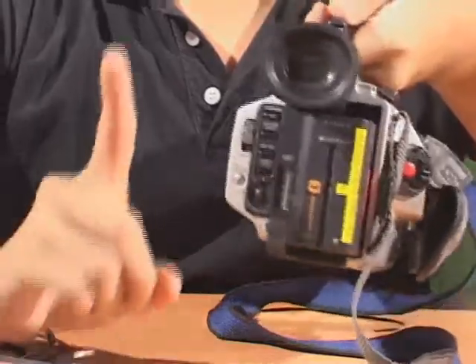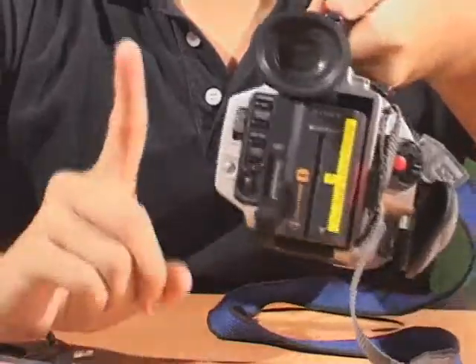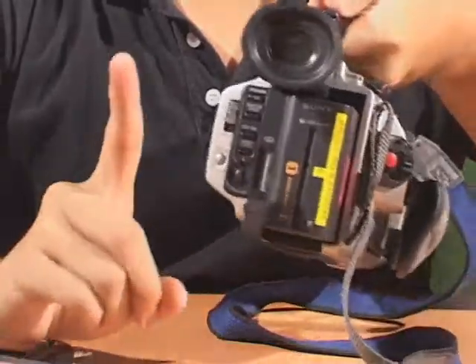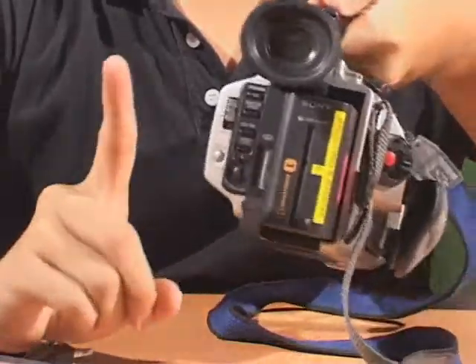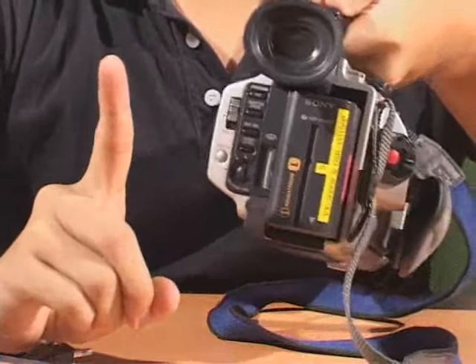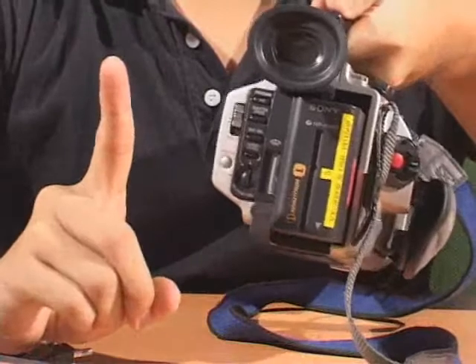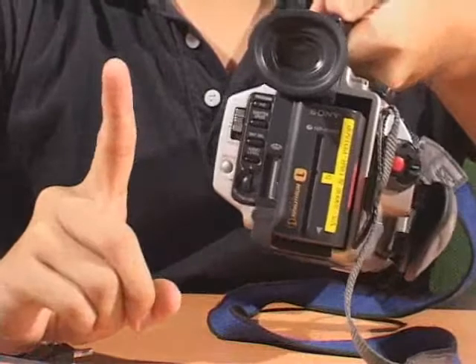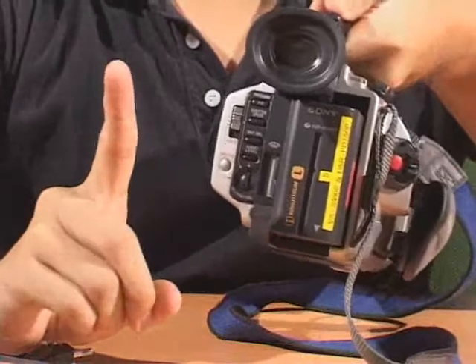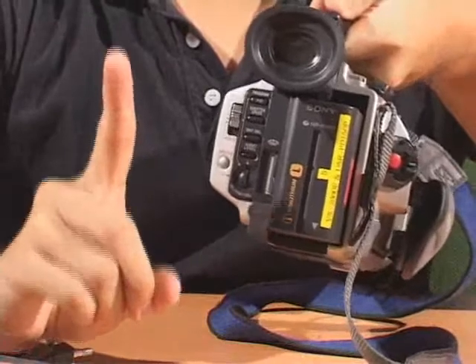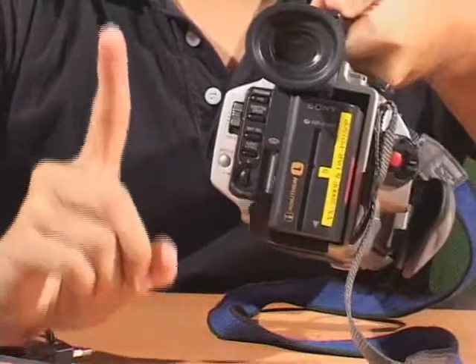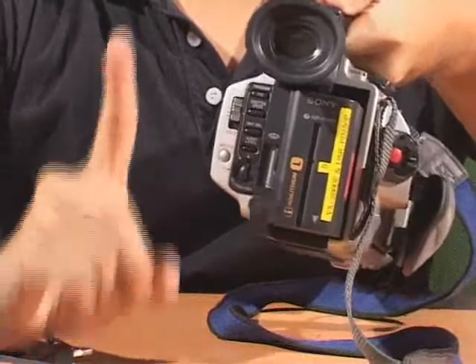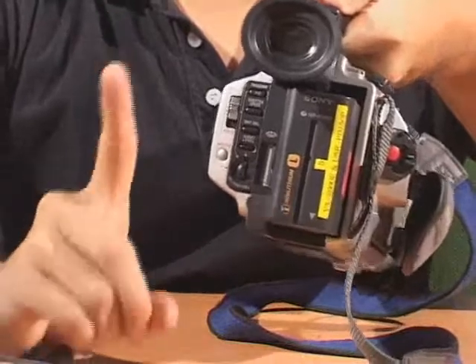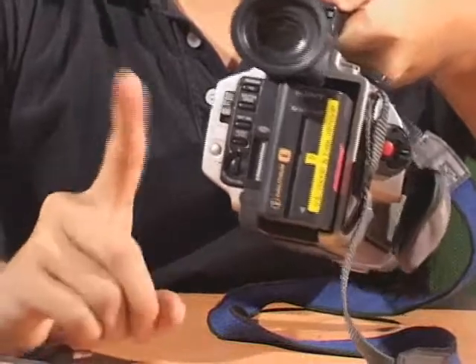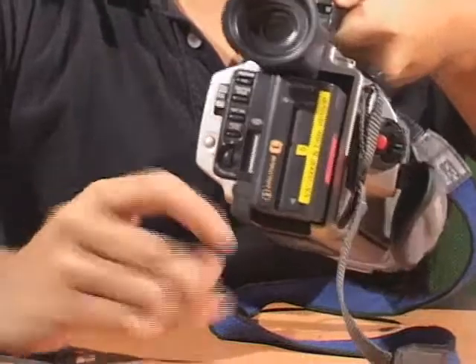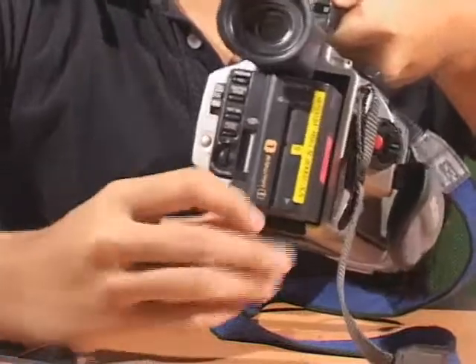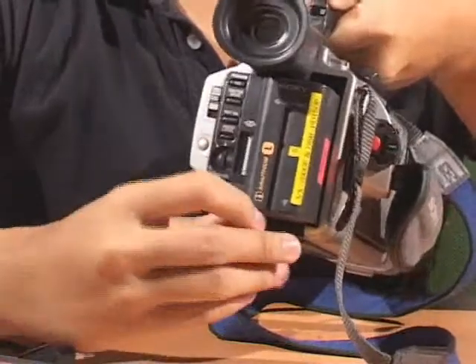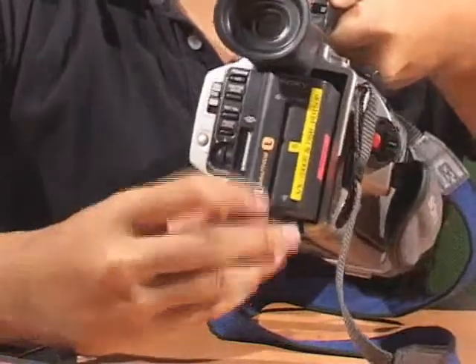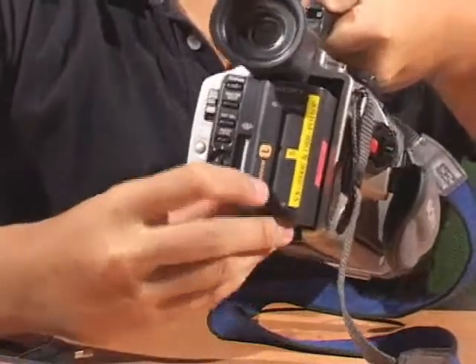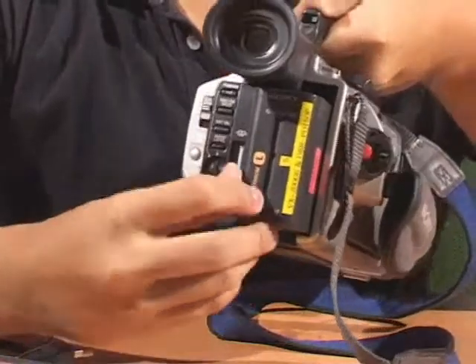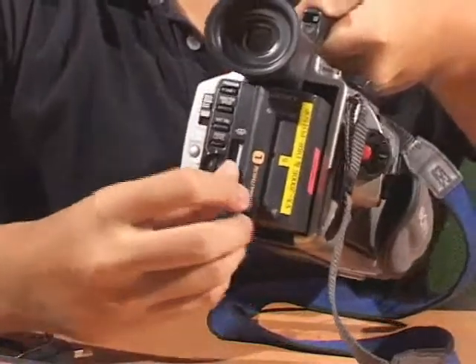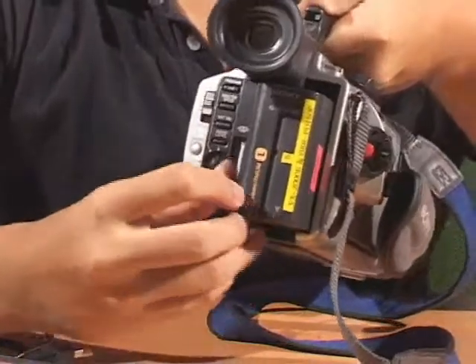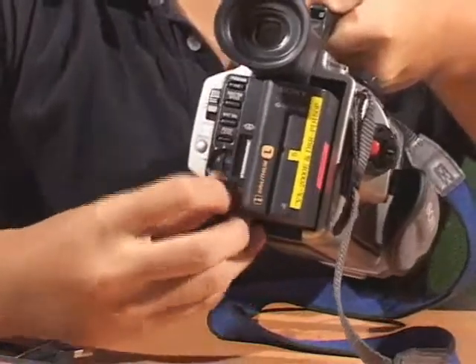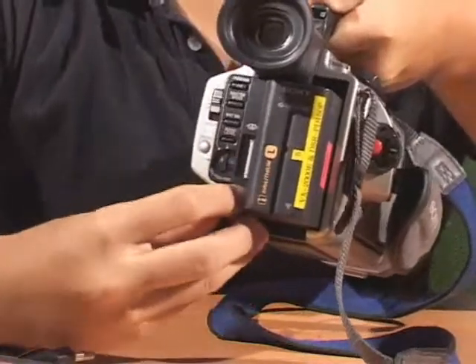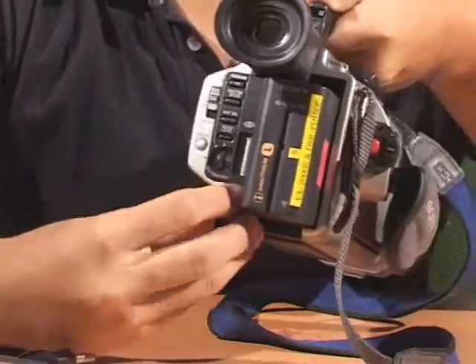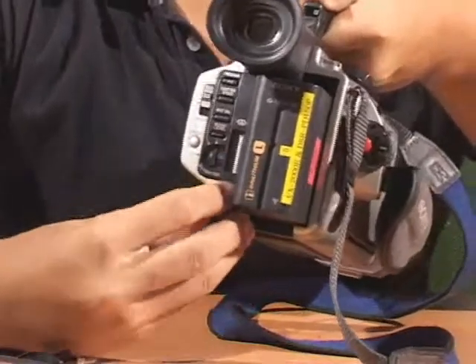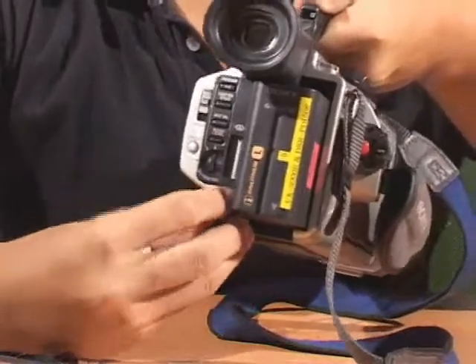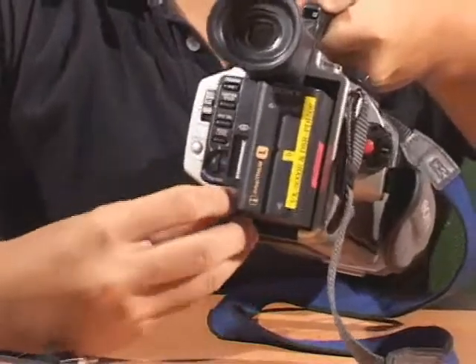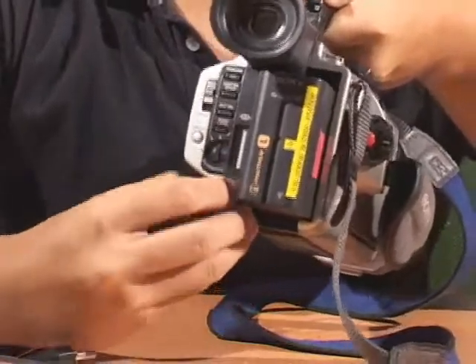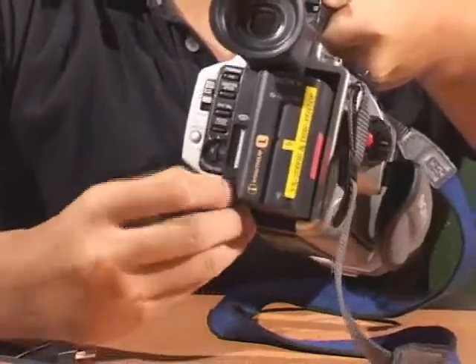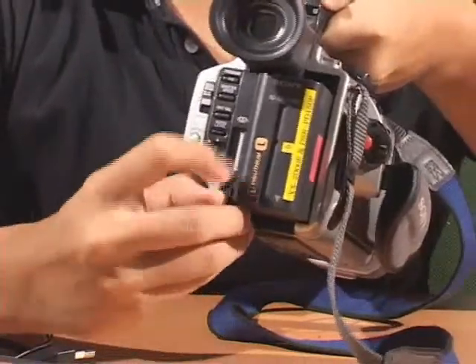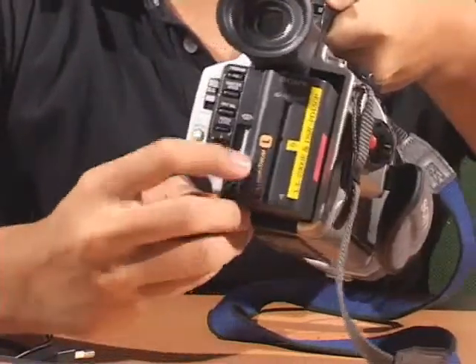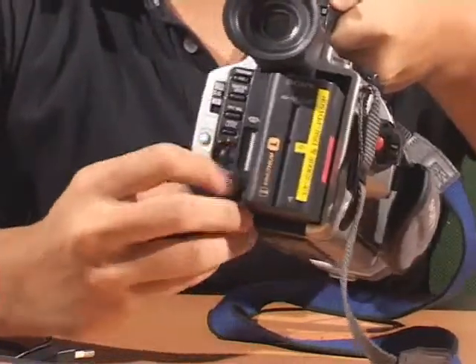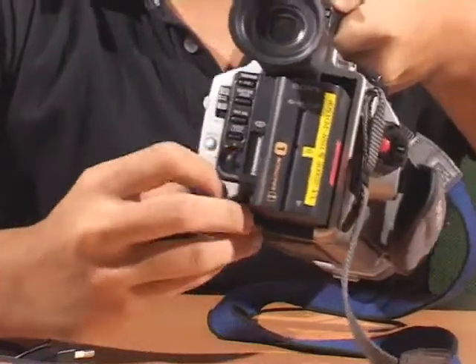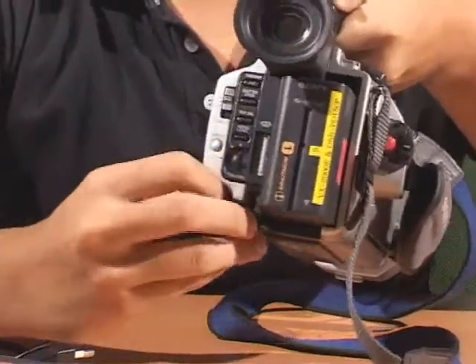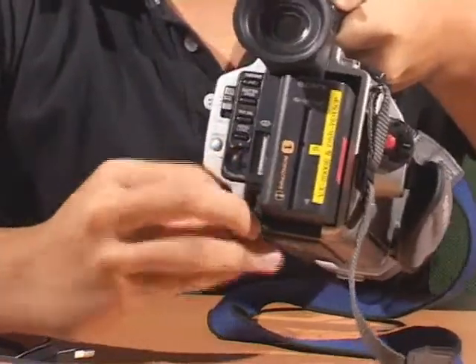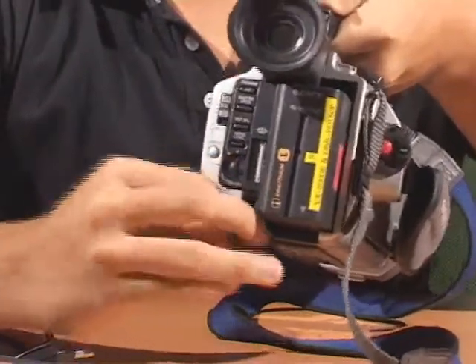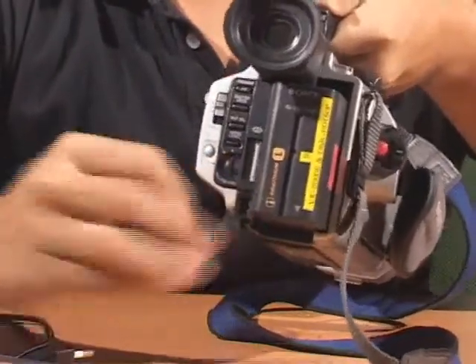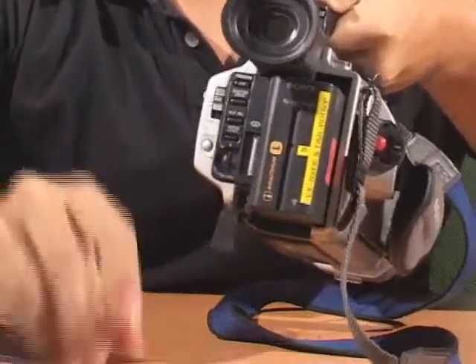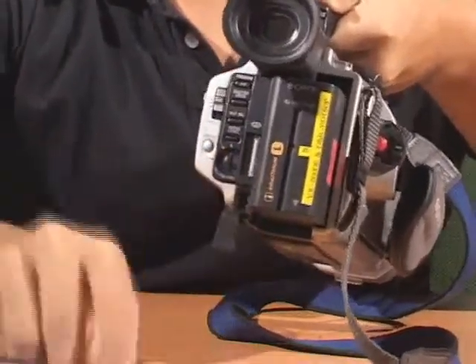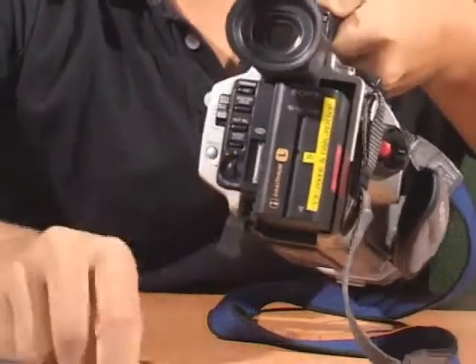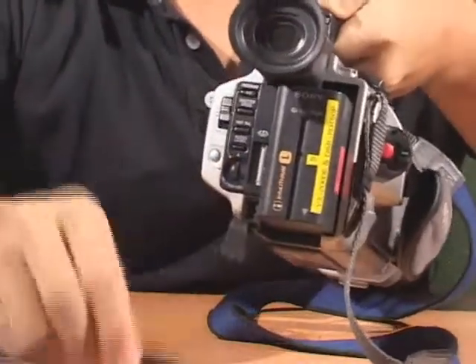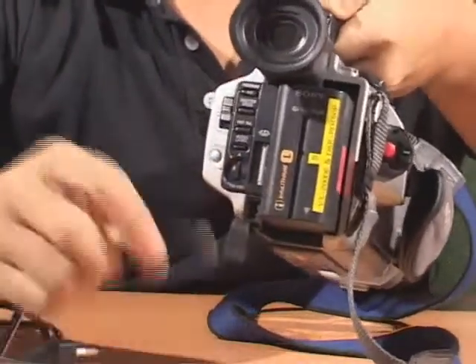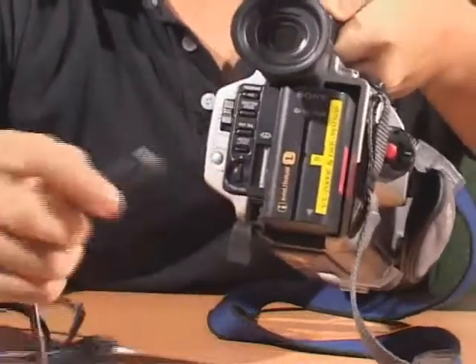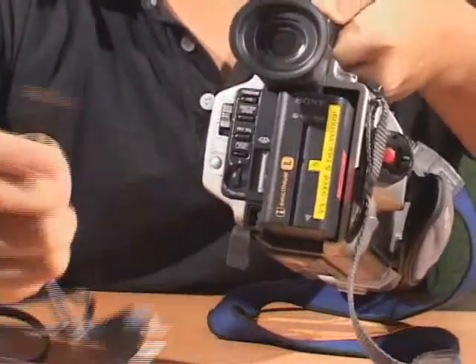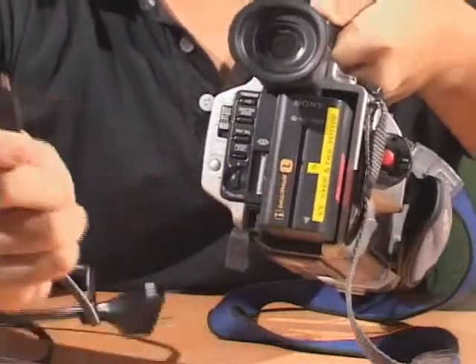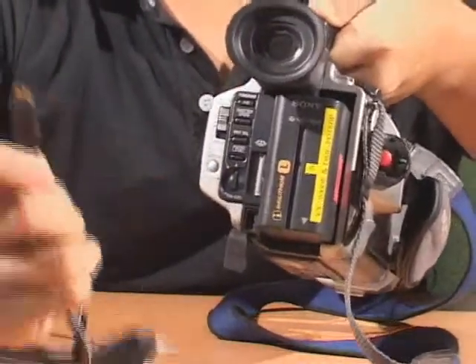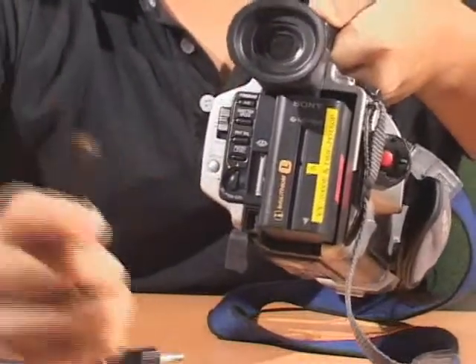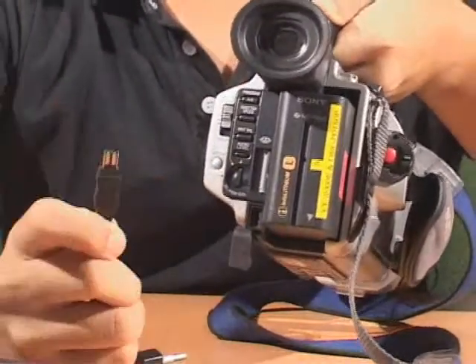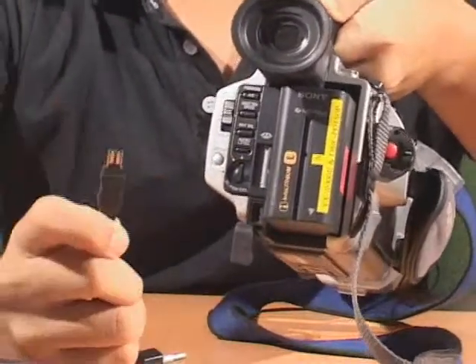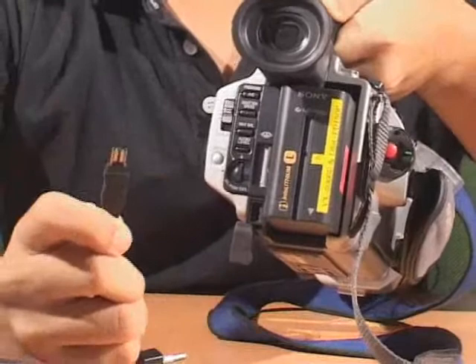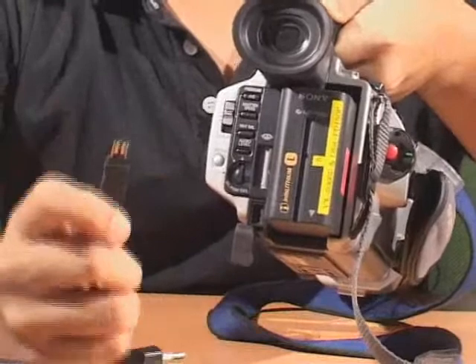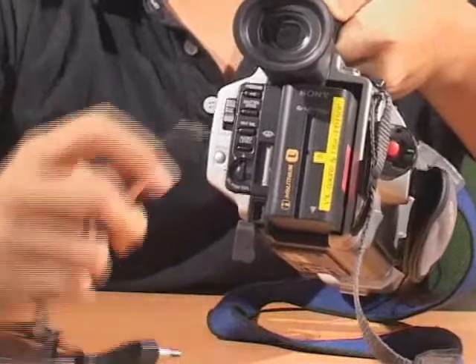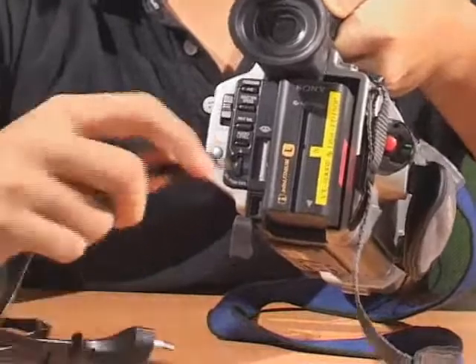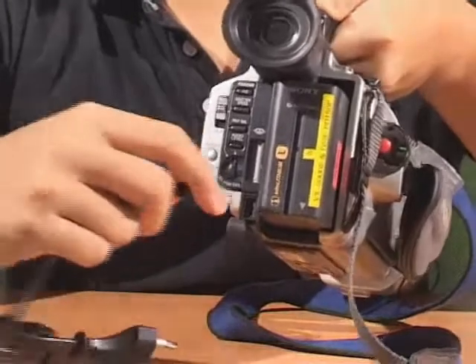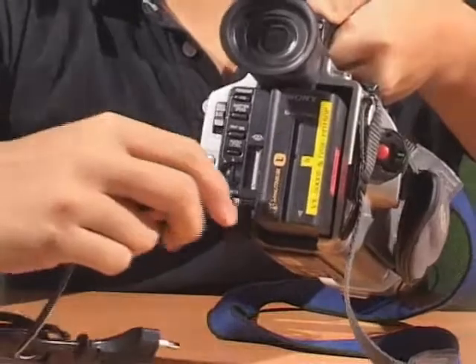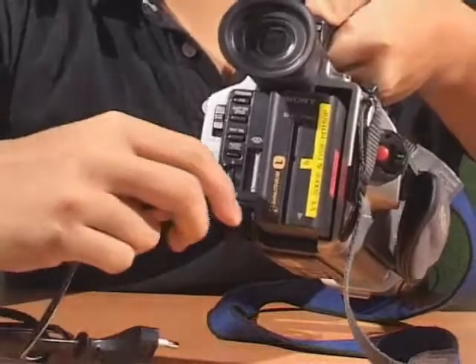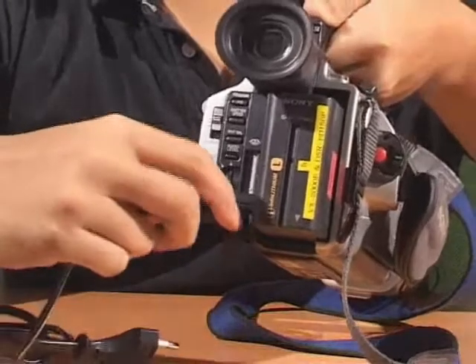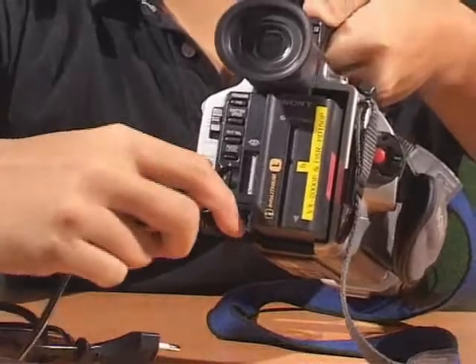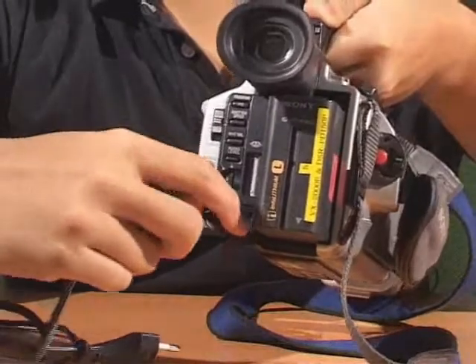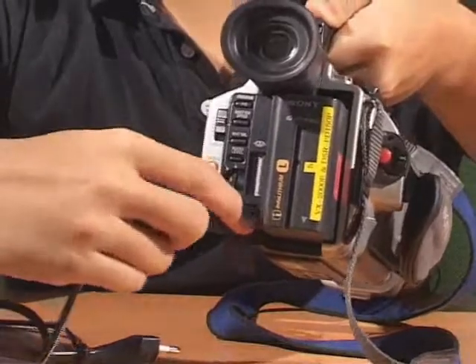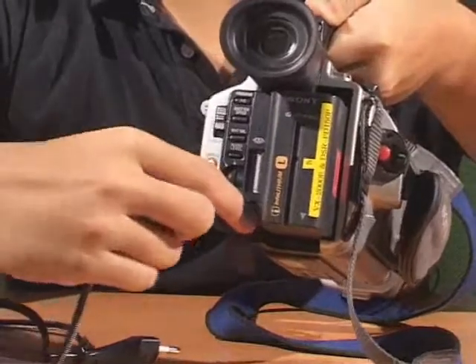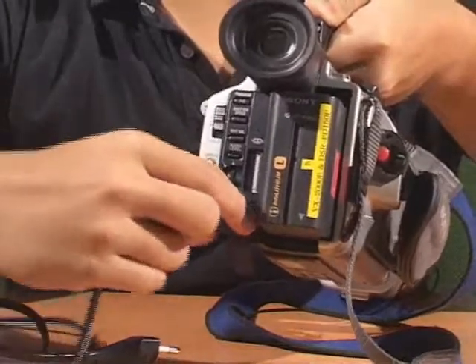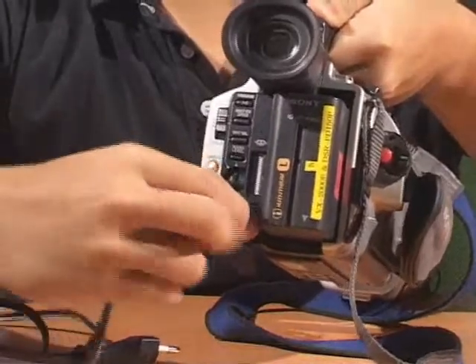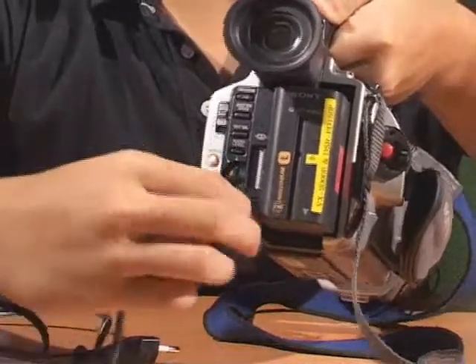Now for the DC supply. Step 1: remove the DC IN tab and connect the main lead.